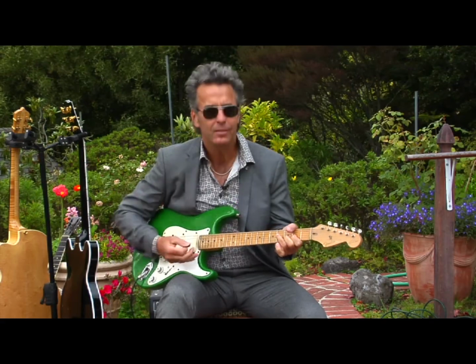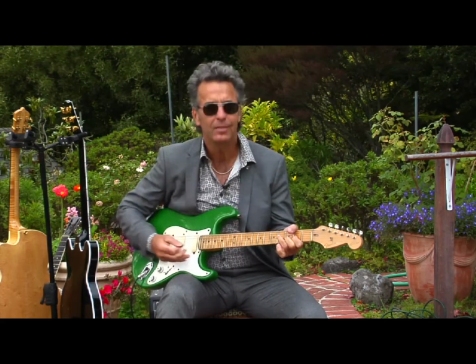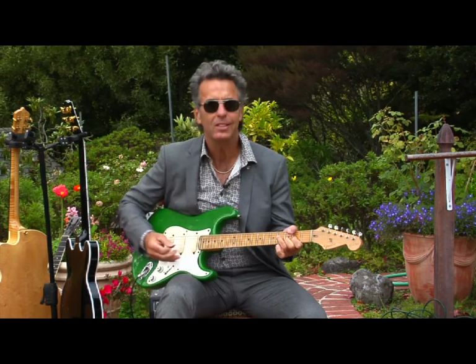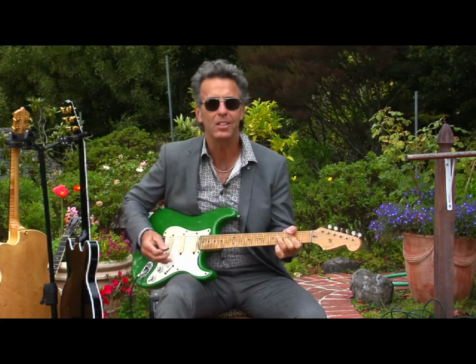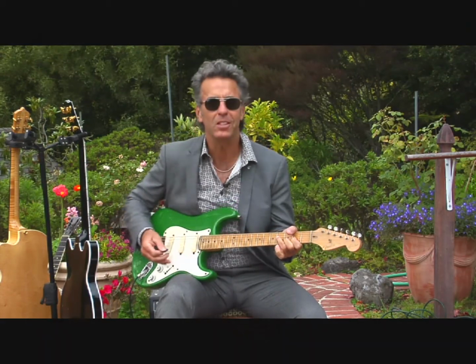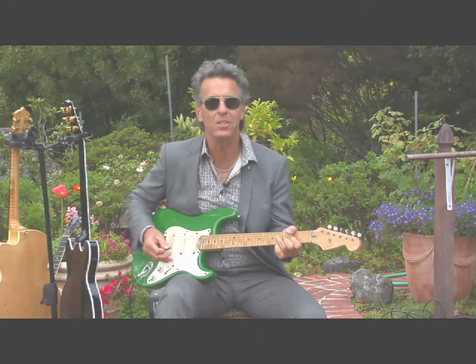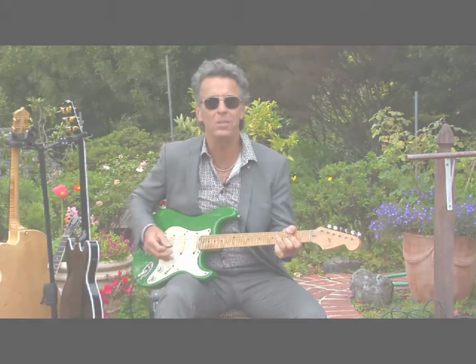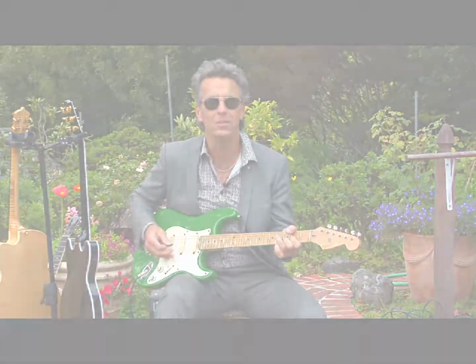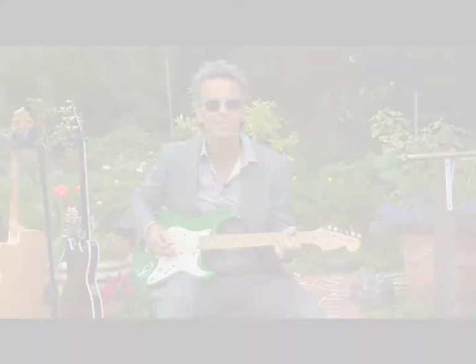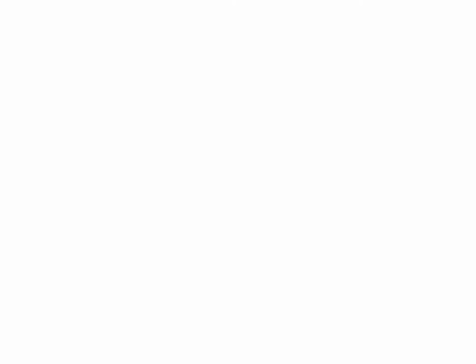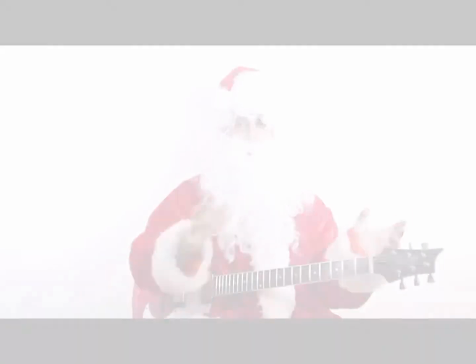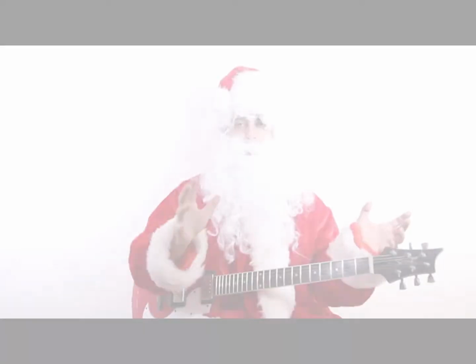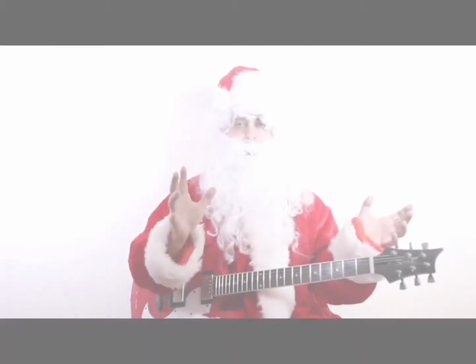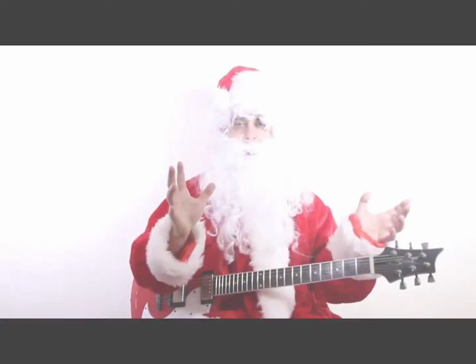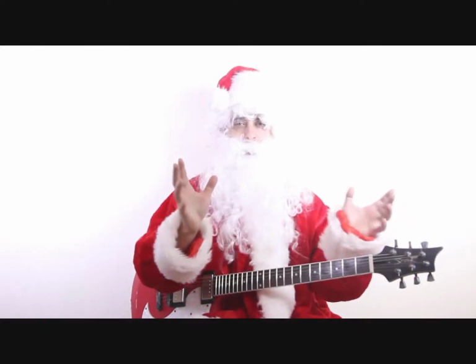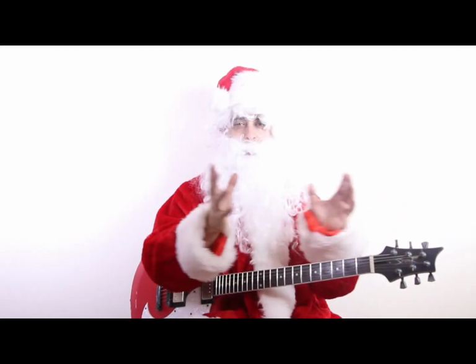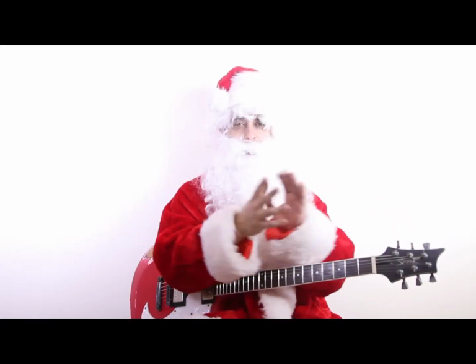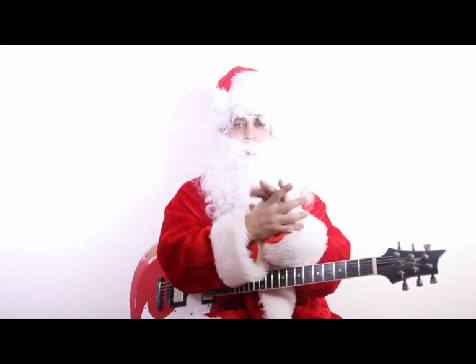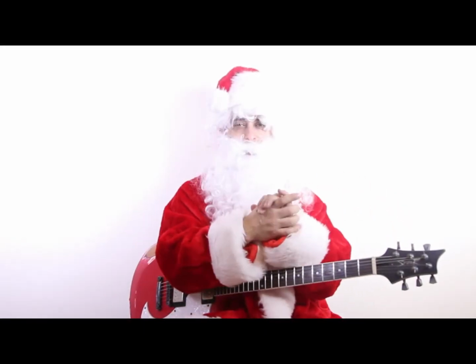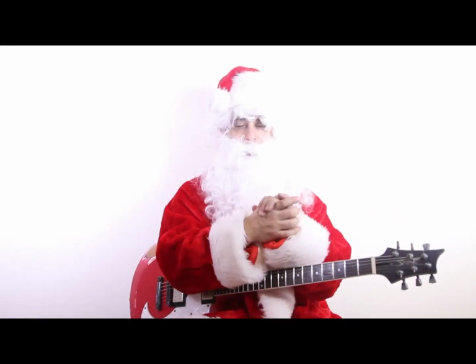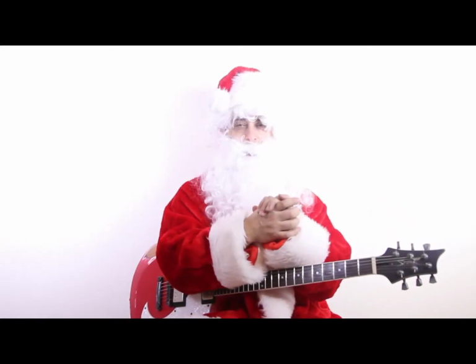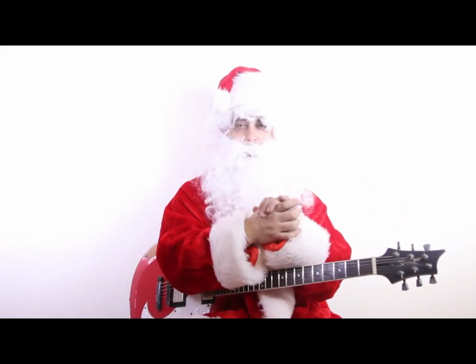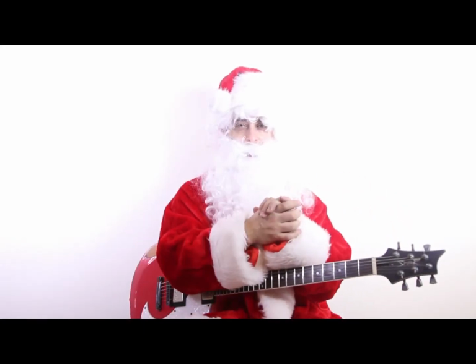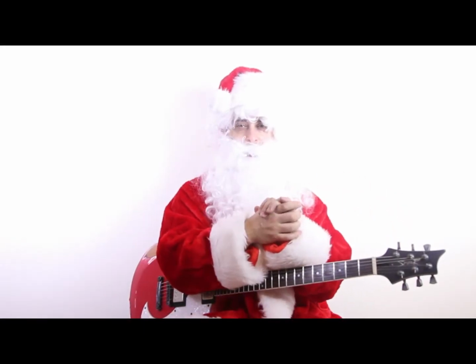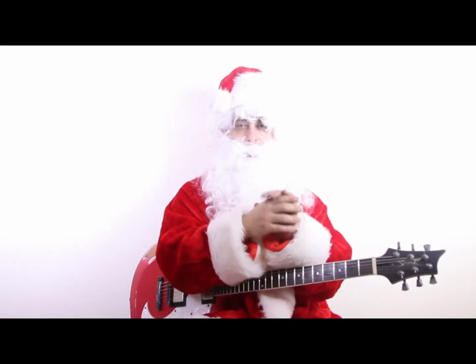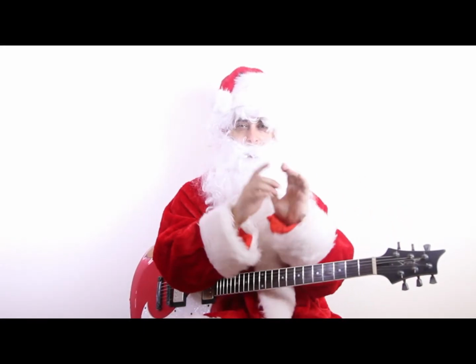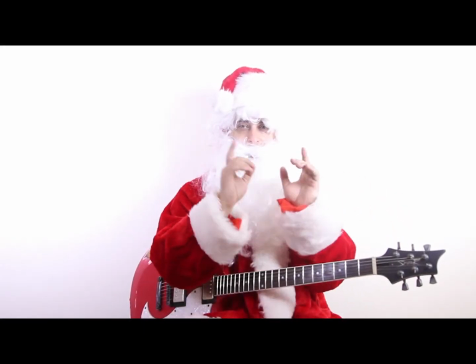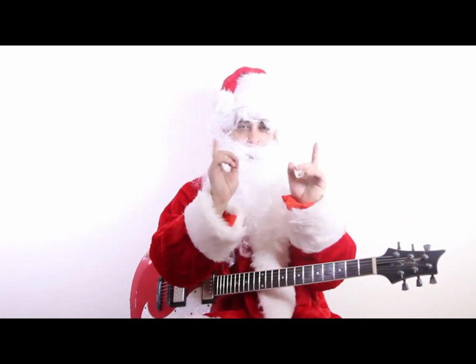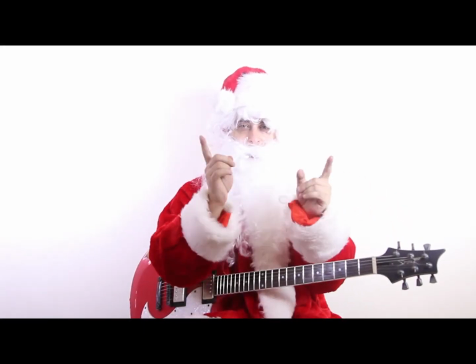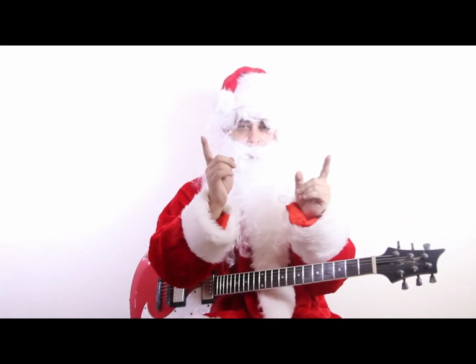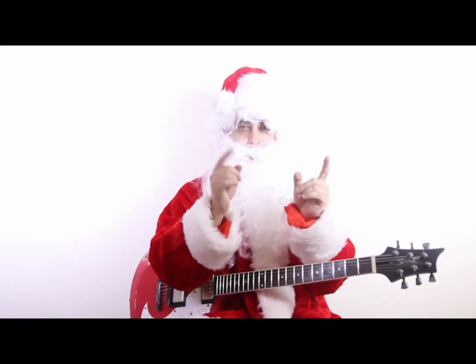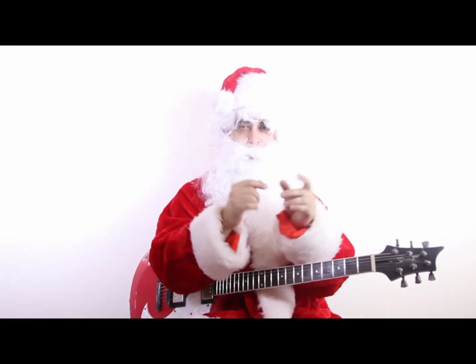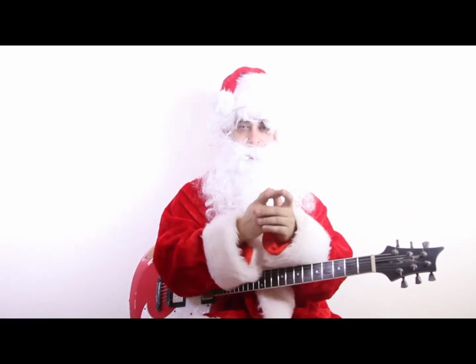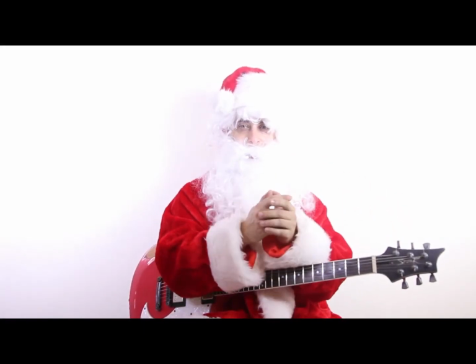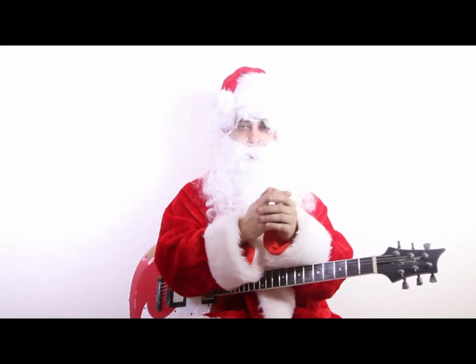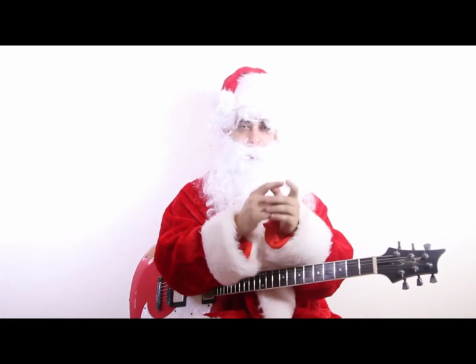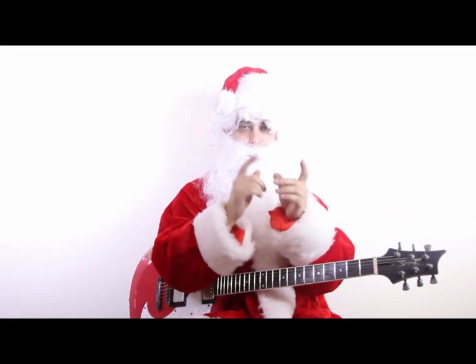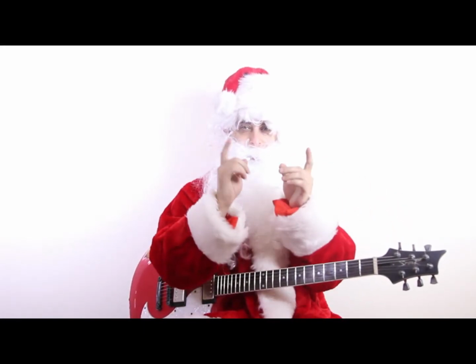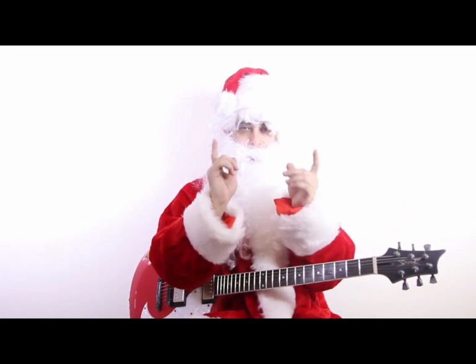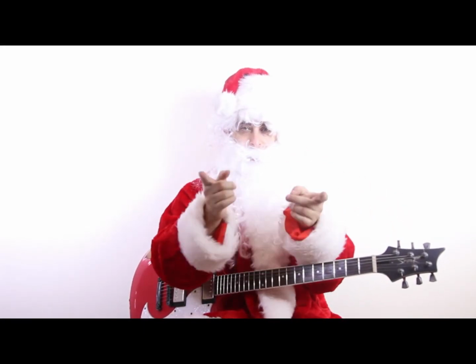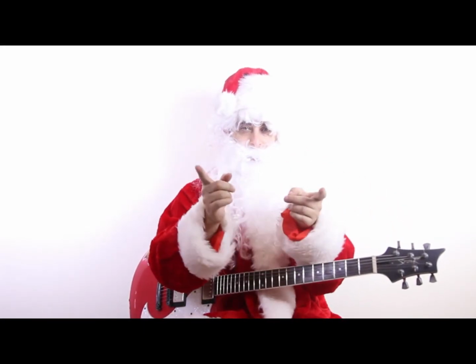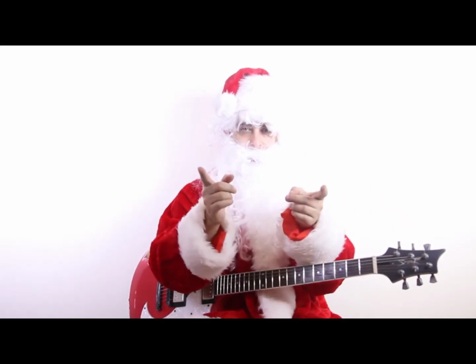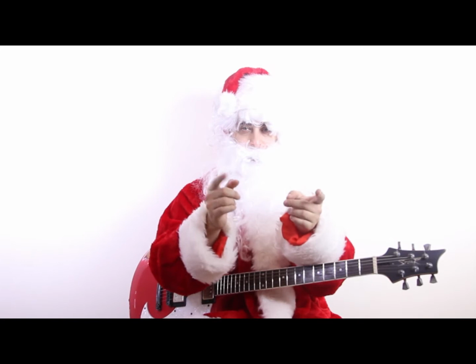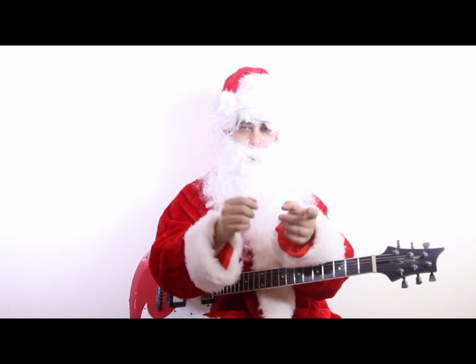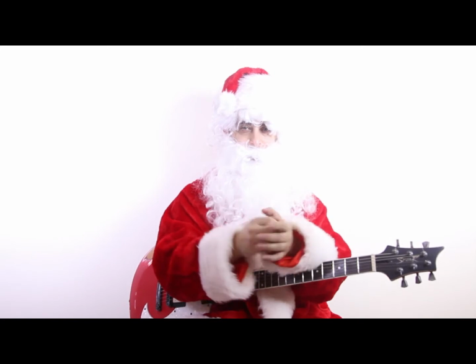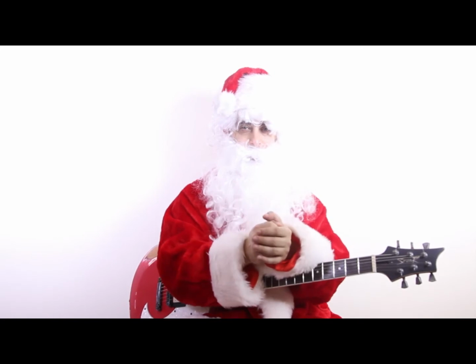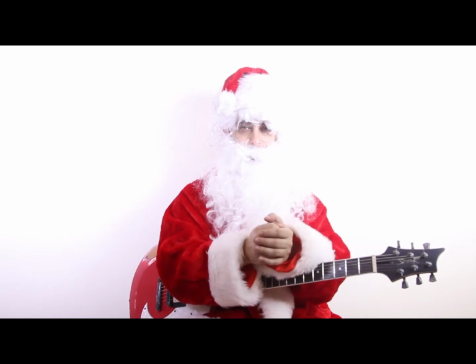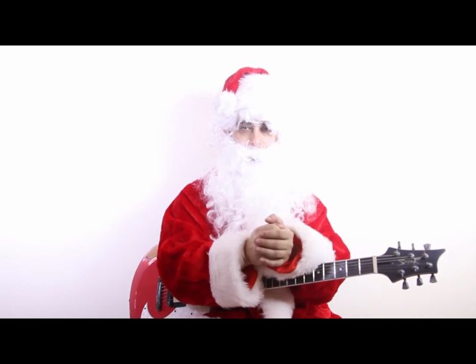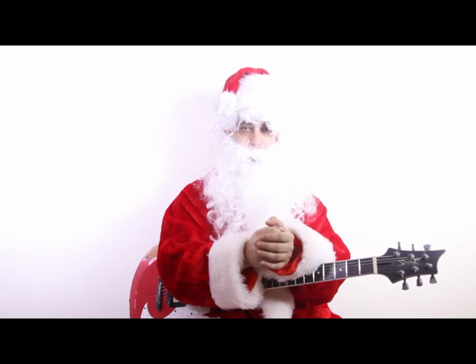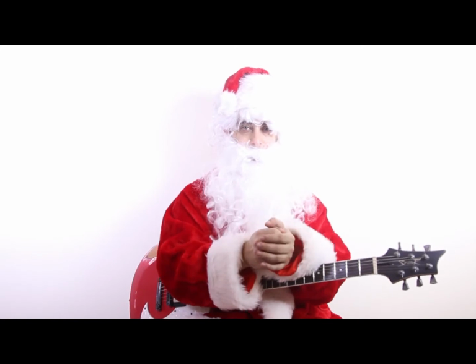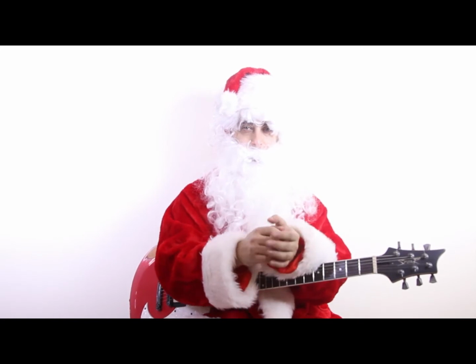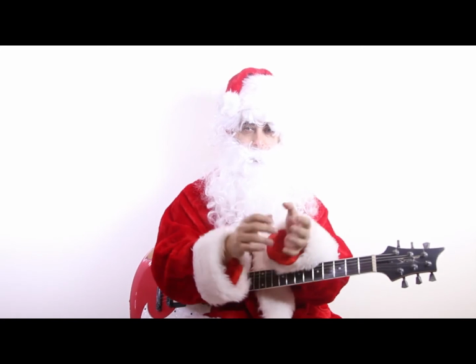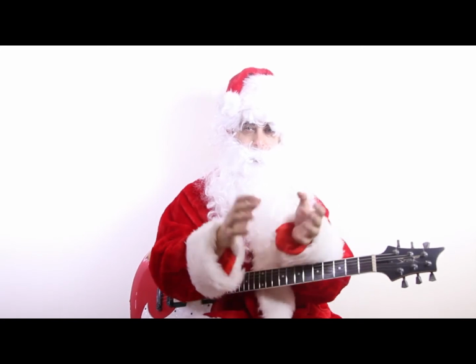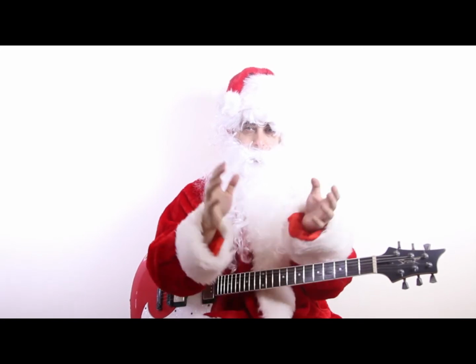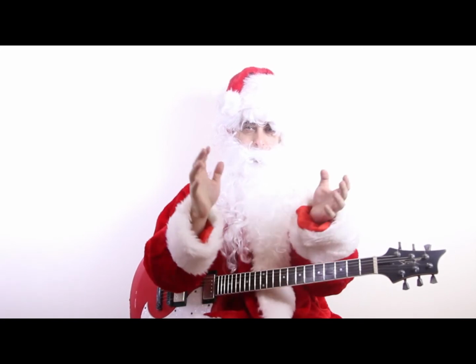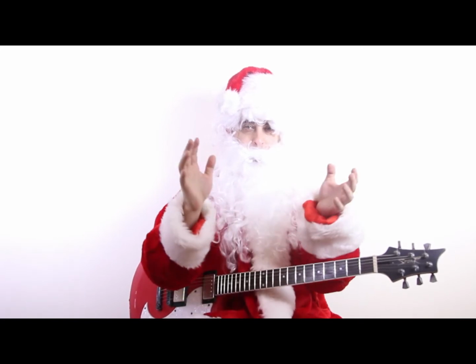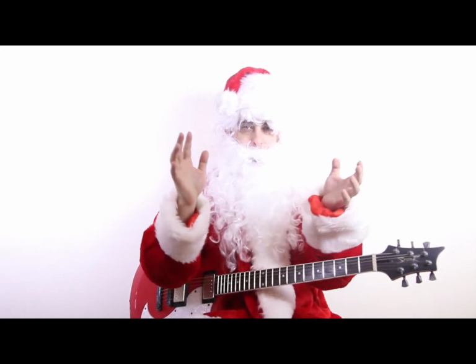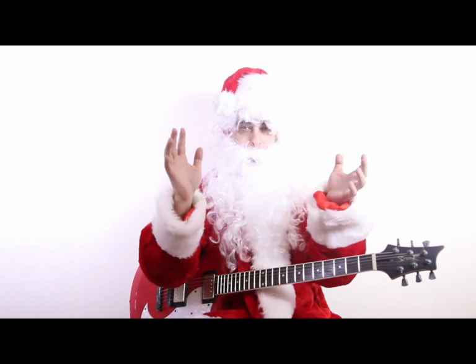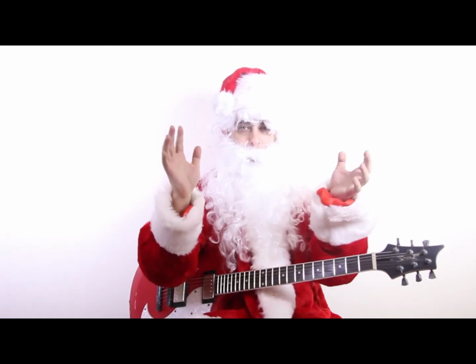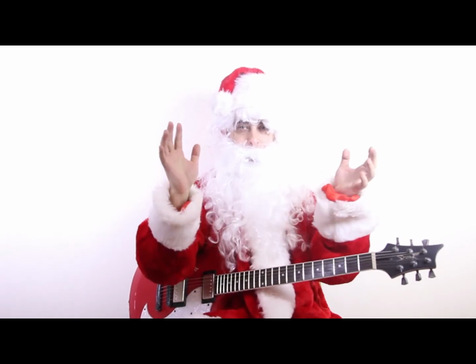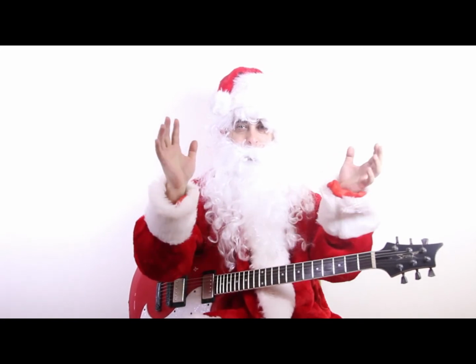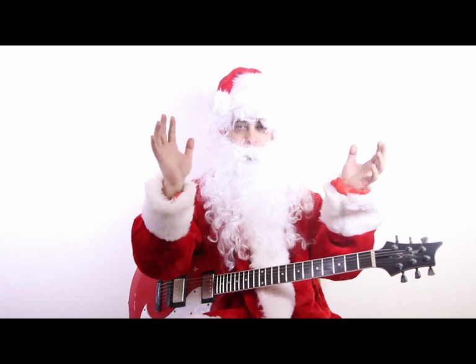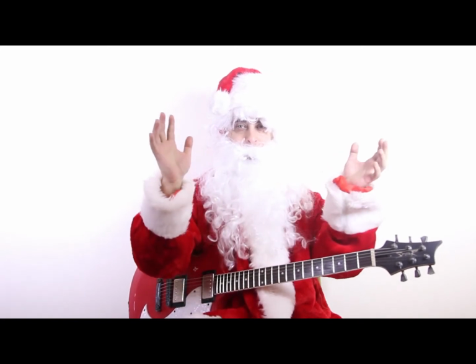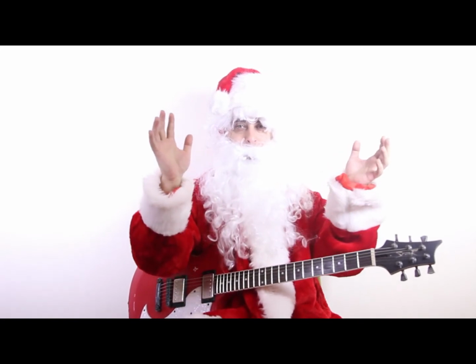See you soon. I hope you enjoyed that. More stuff coming, so stay tuned. I'll see you tomorrow. Ho ho ho!